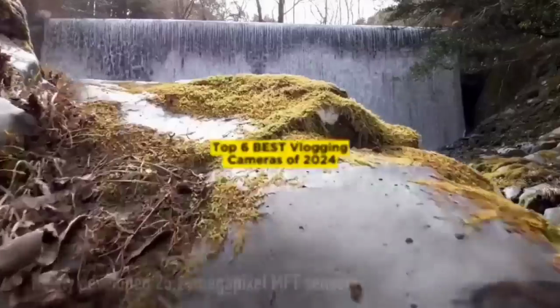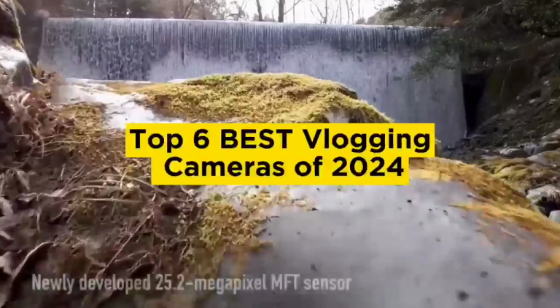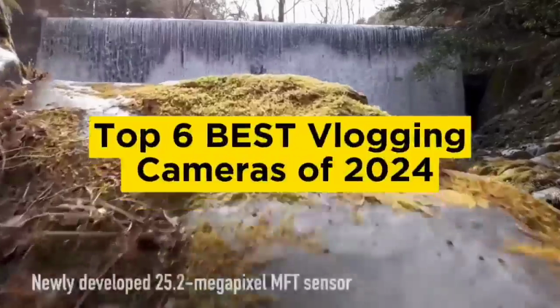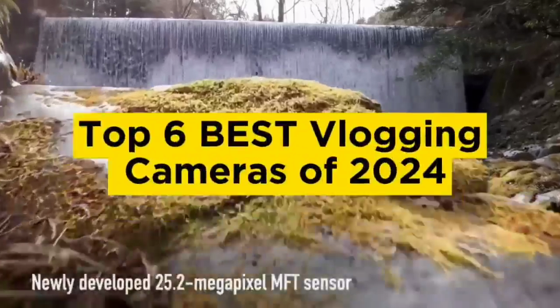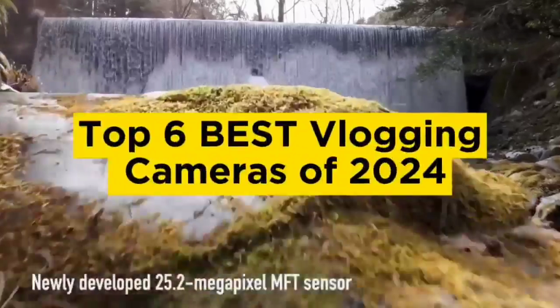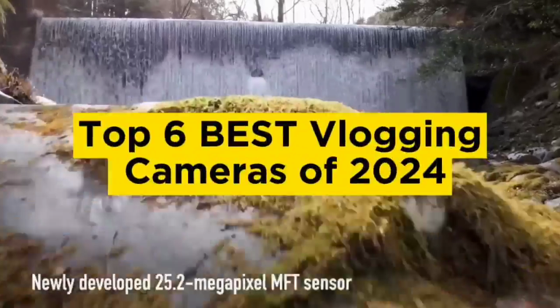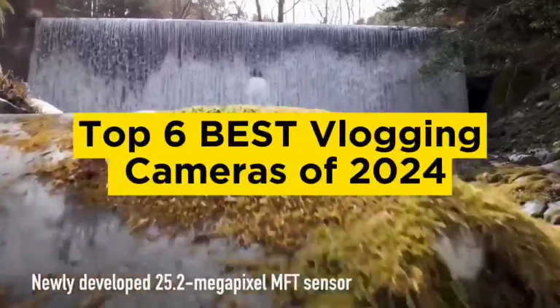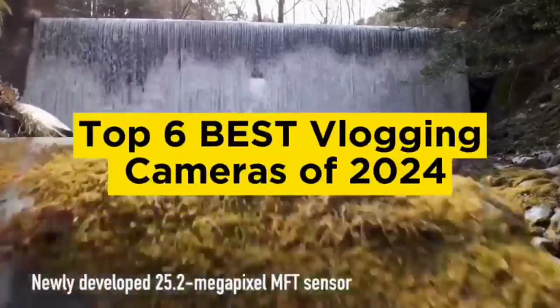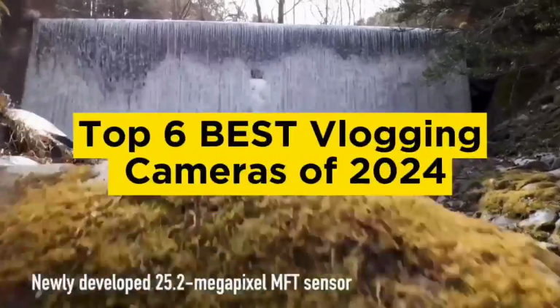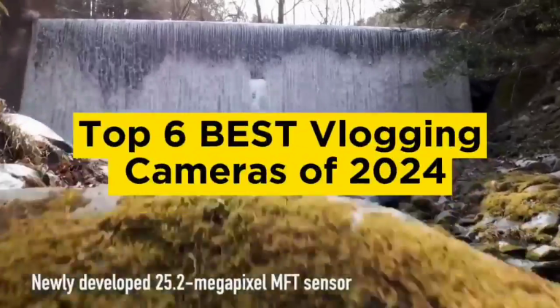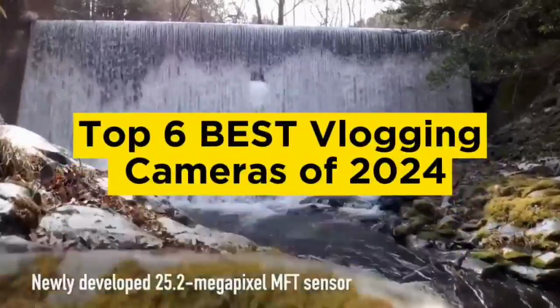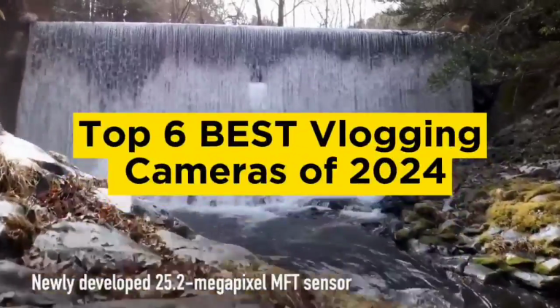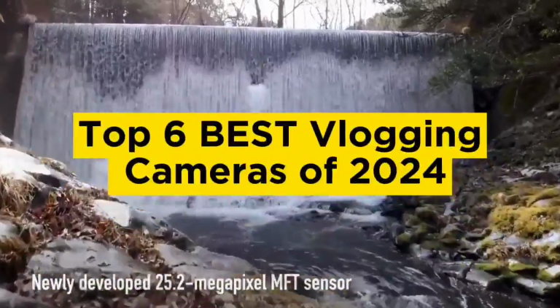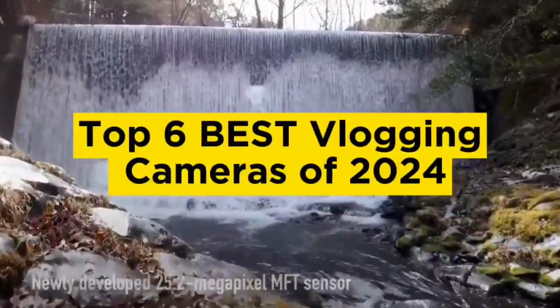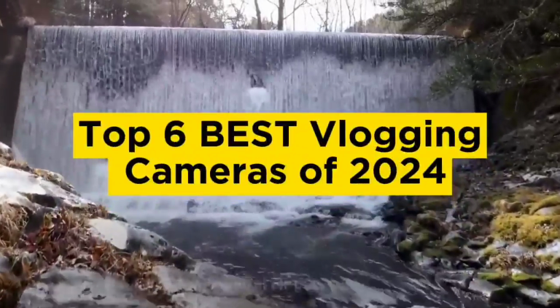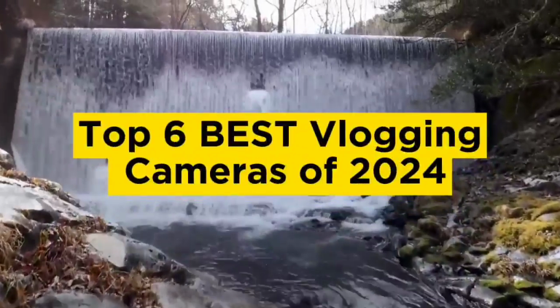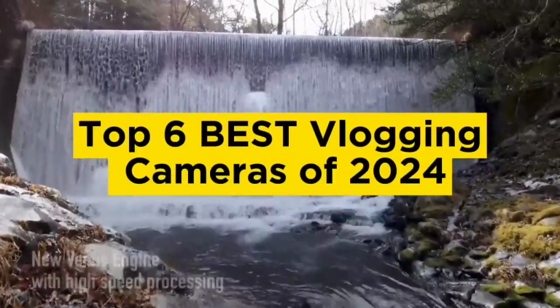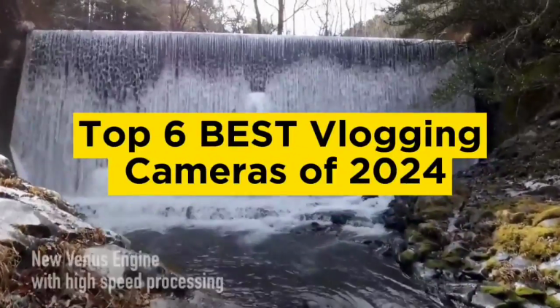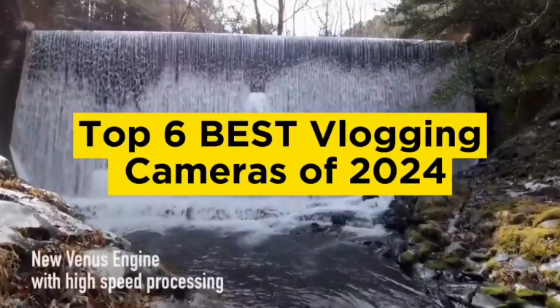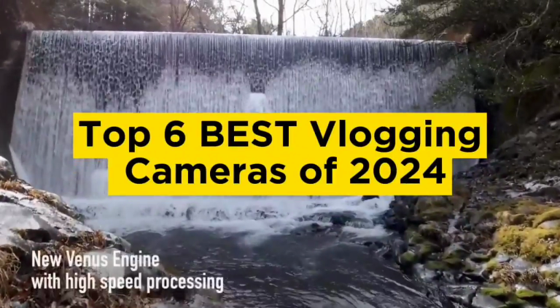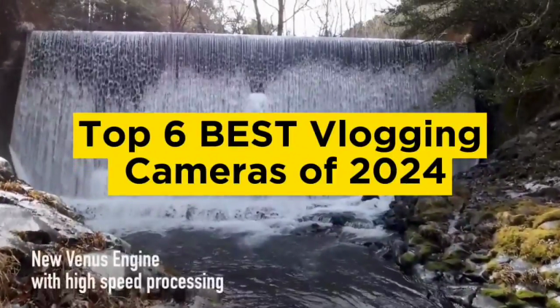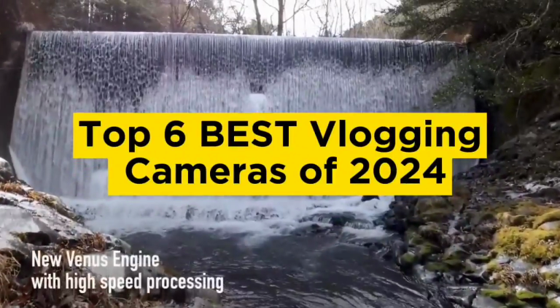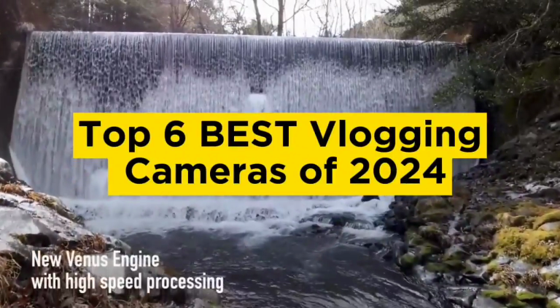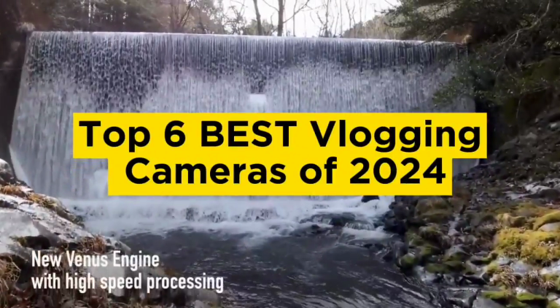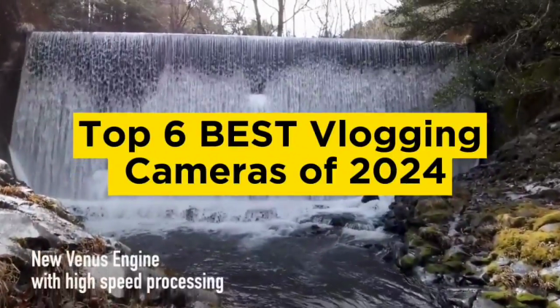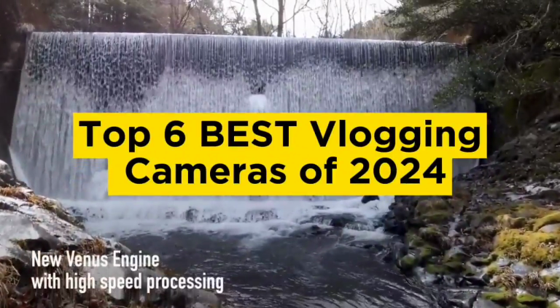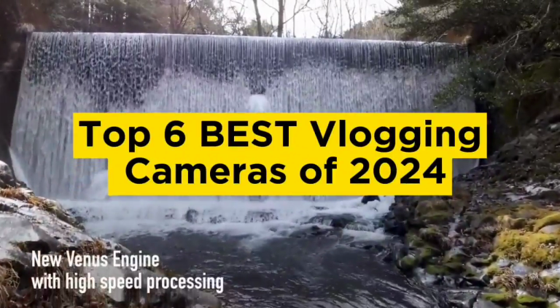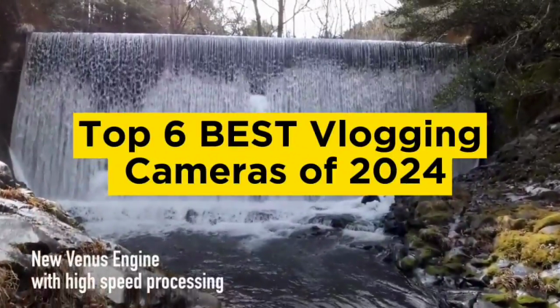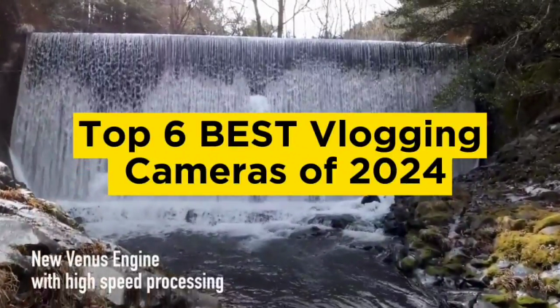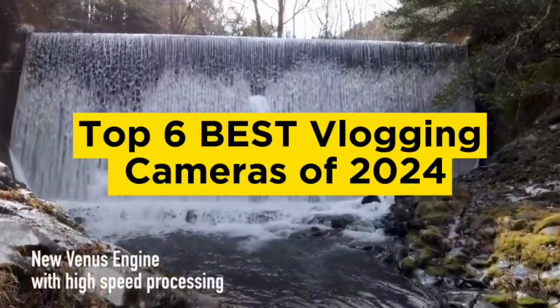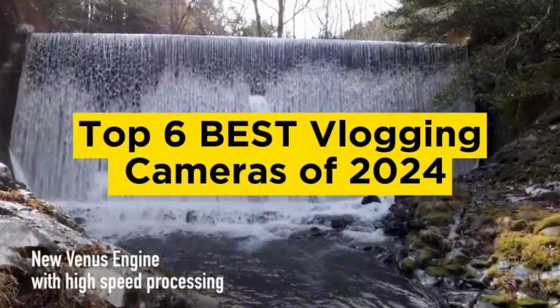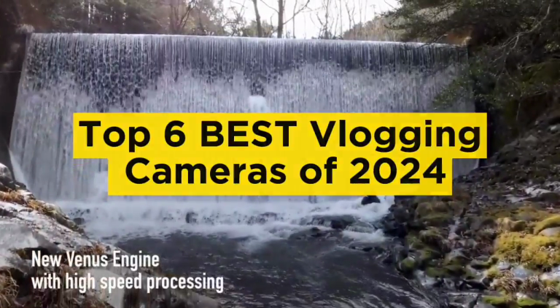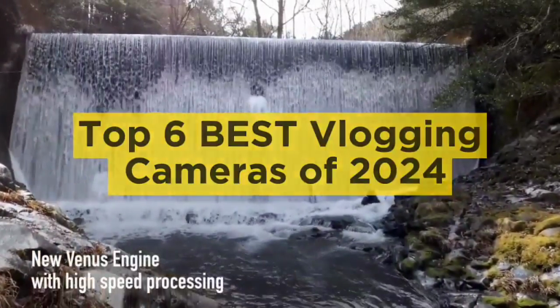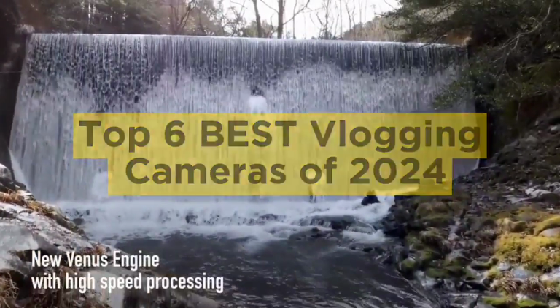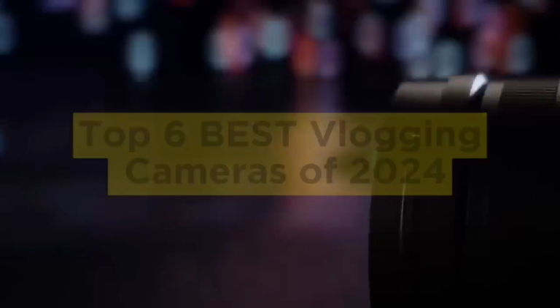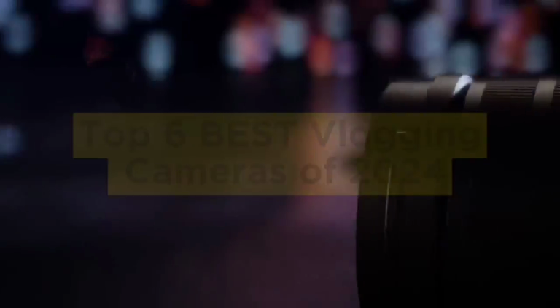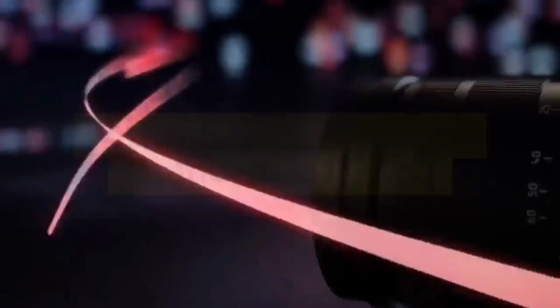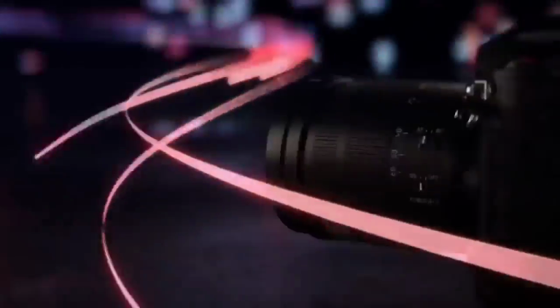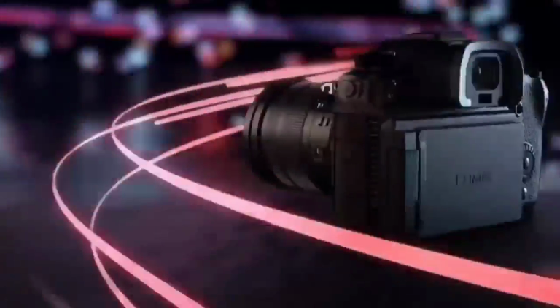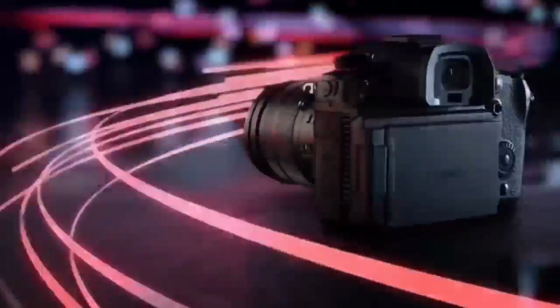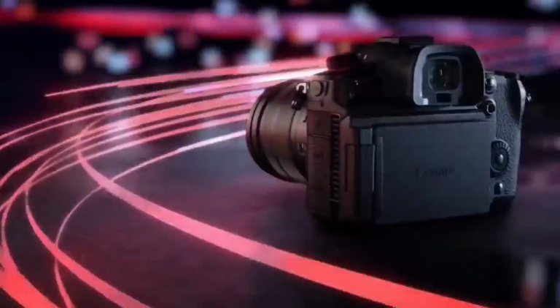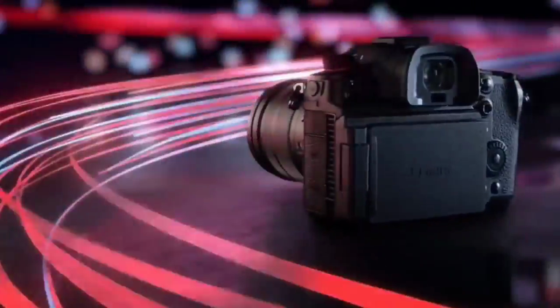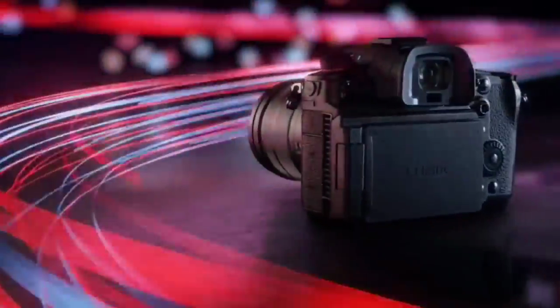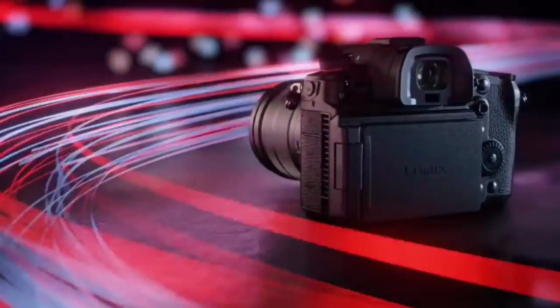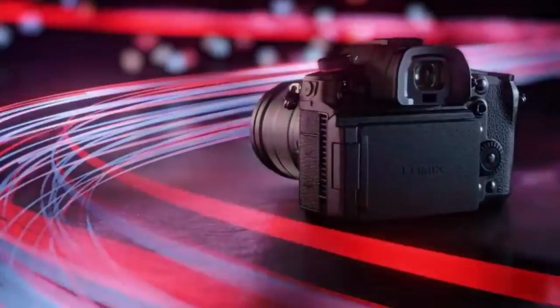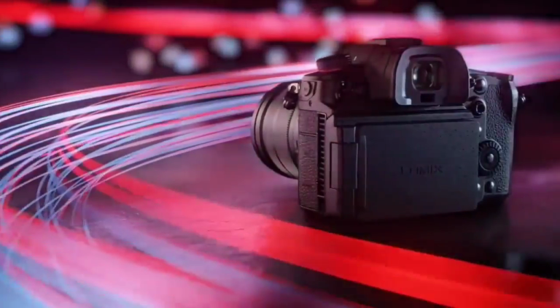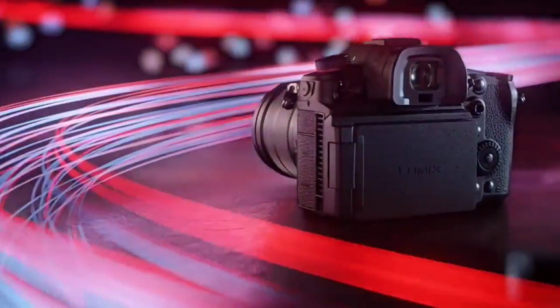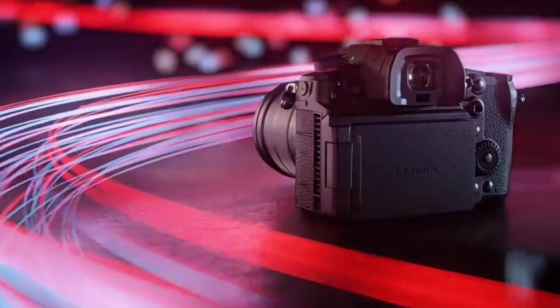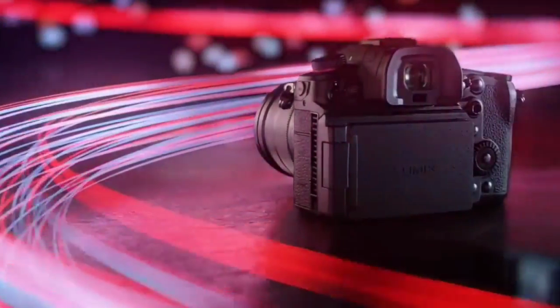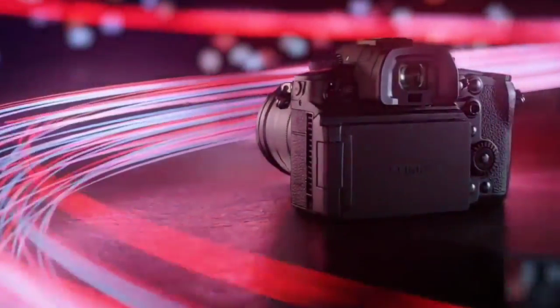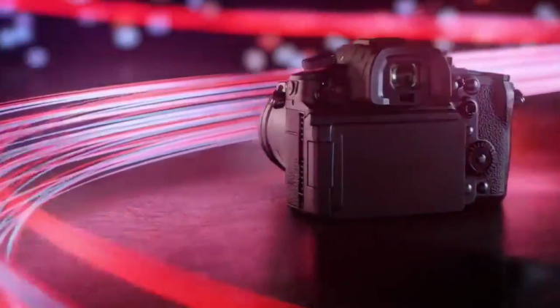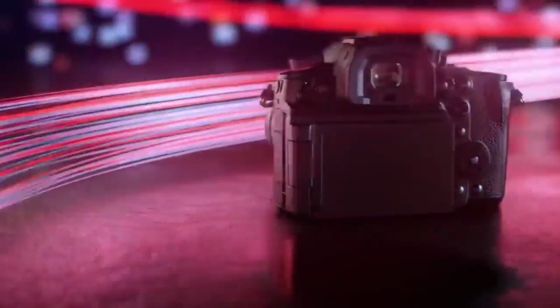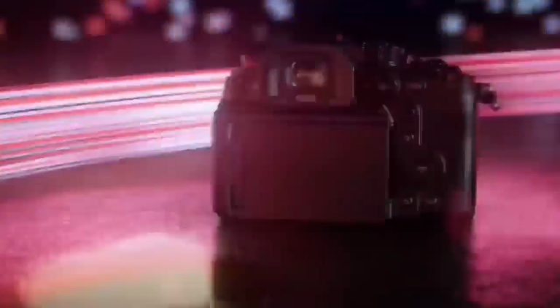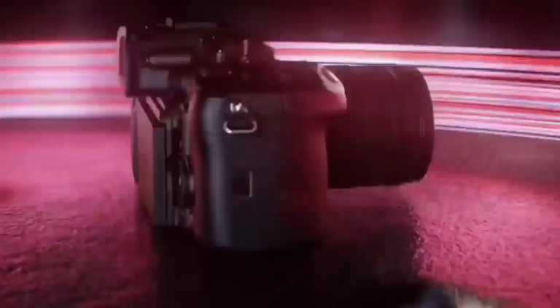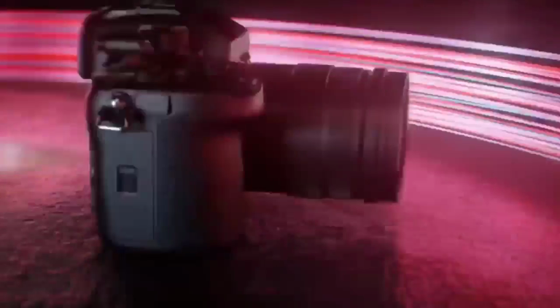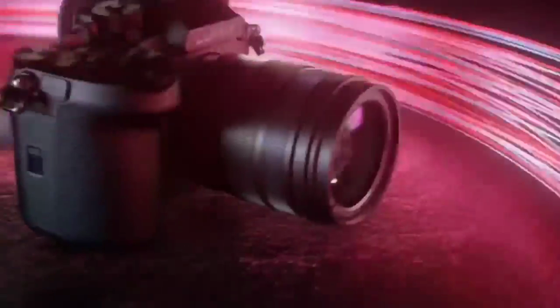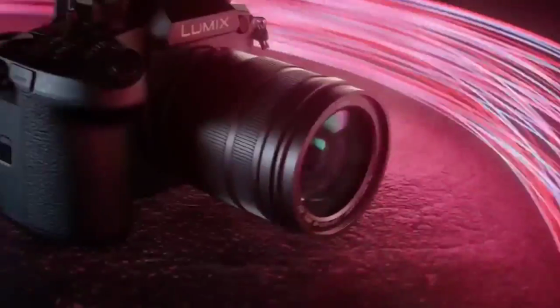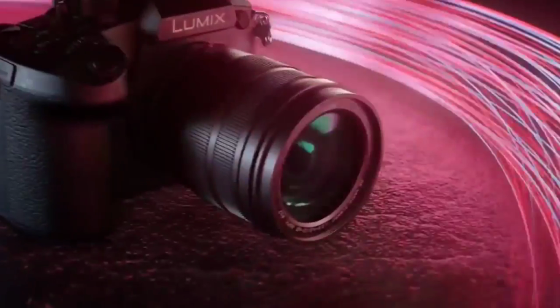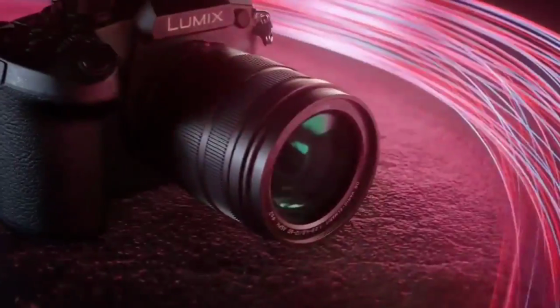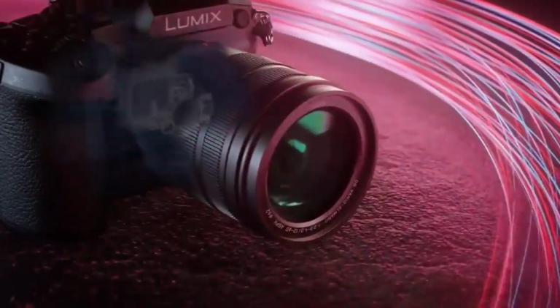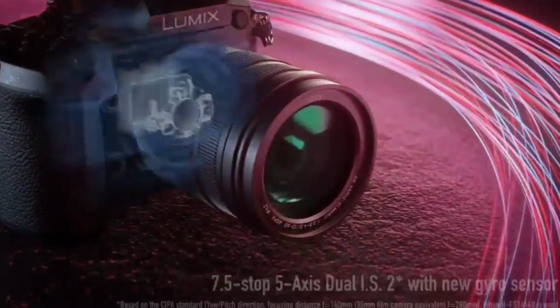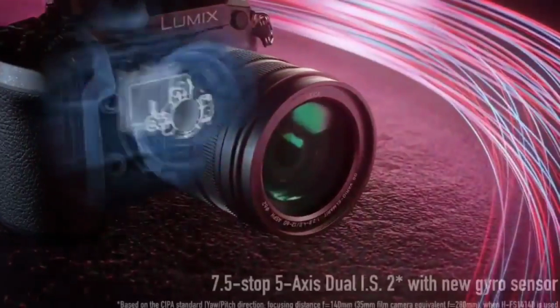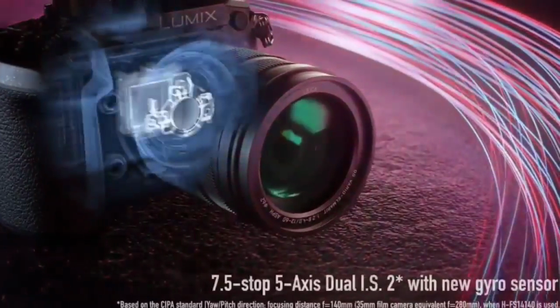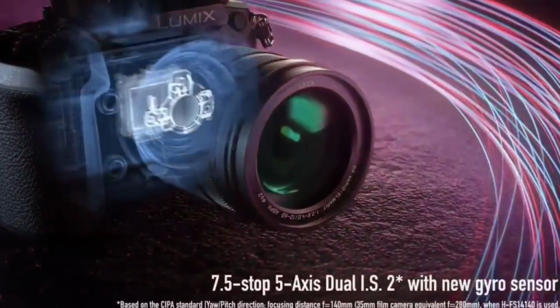Top 6 Best Vlogging Cameras of 2024. Hello guys, today in this video we are going to help you find out the best vlogging cameras on the market.